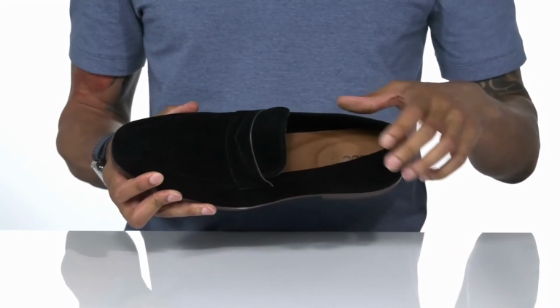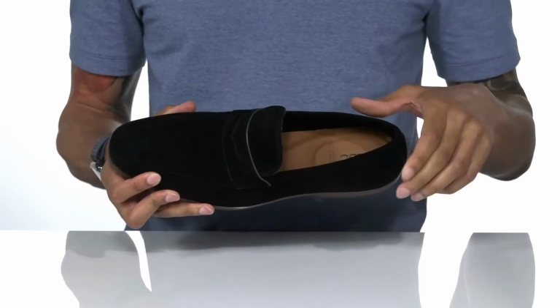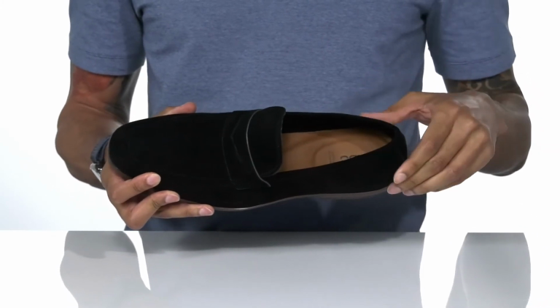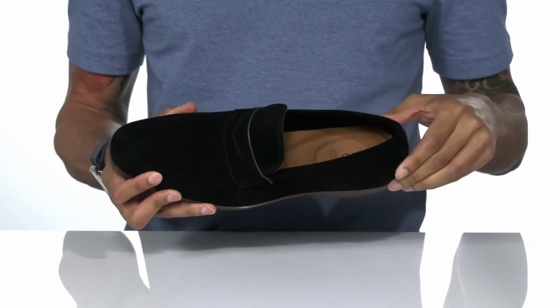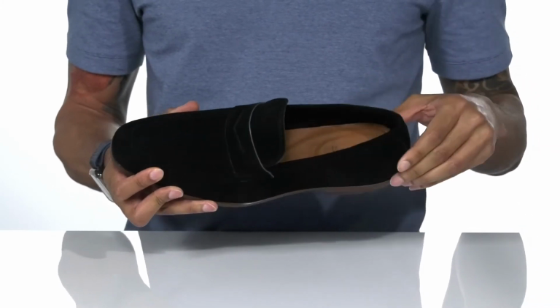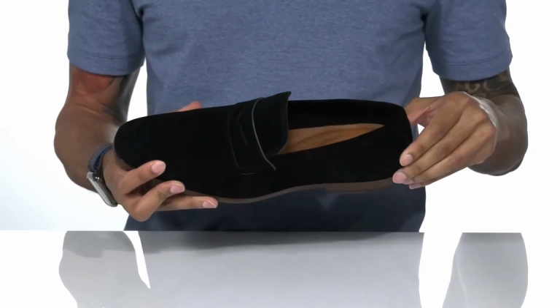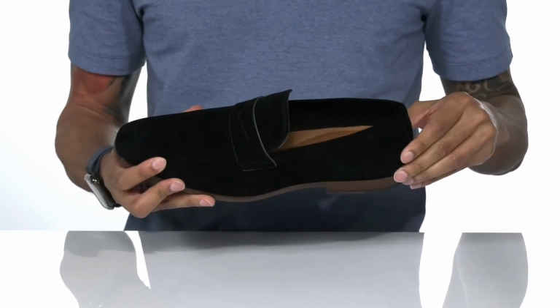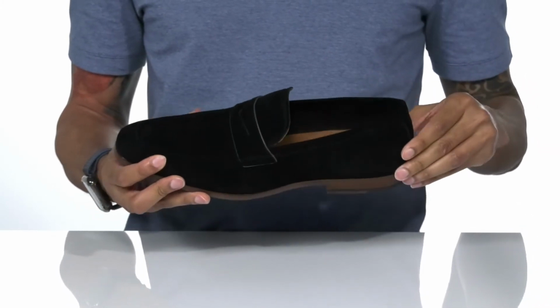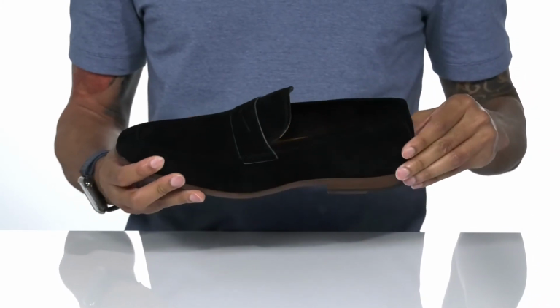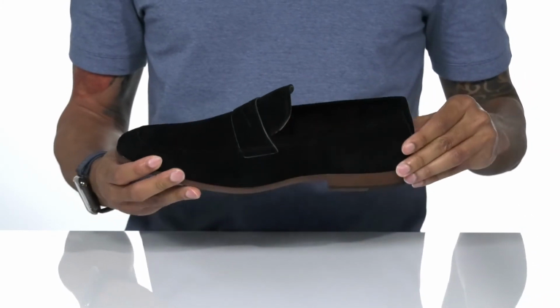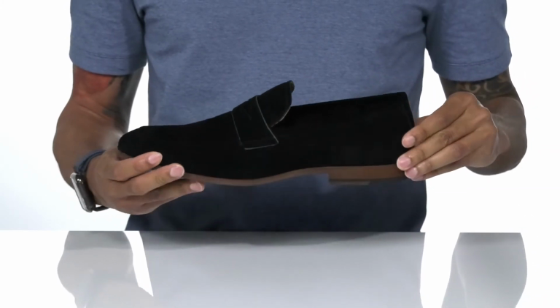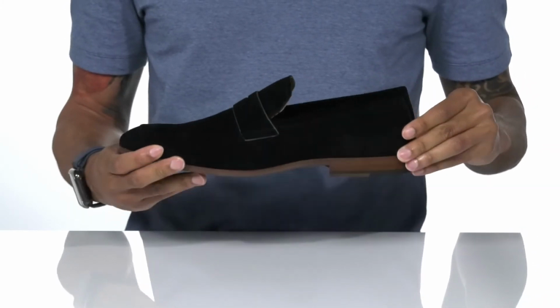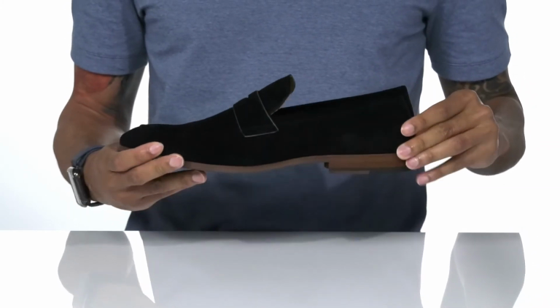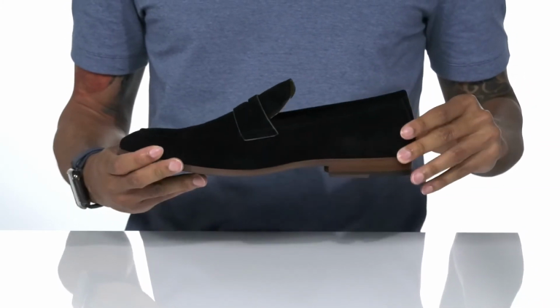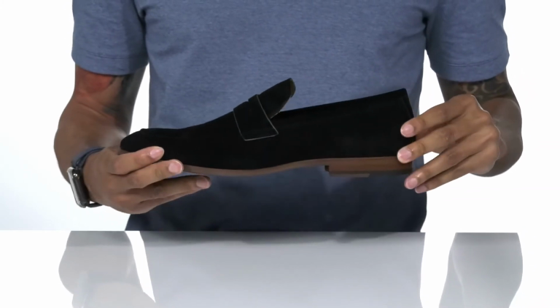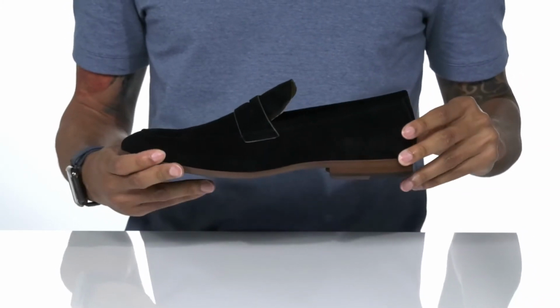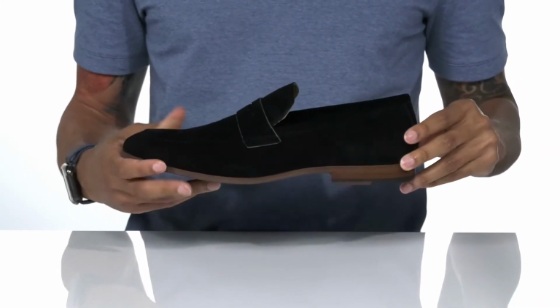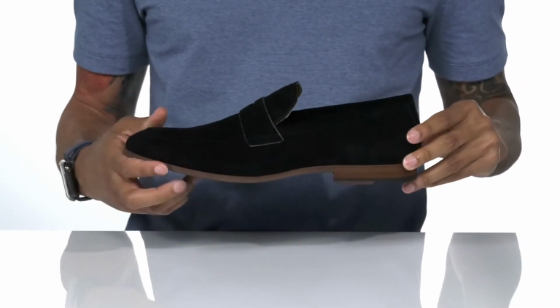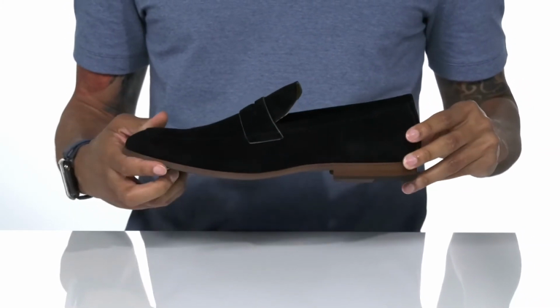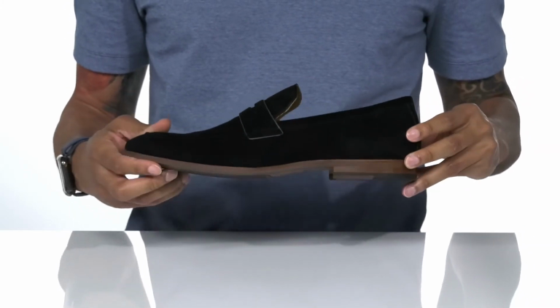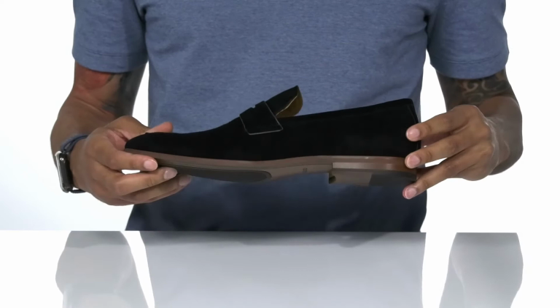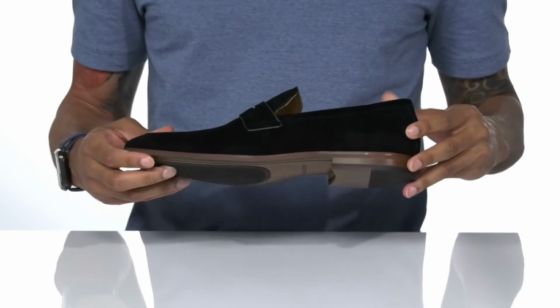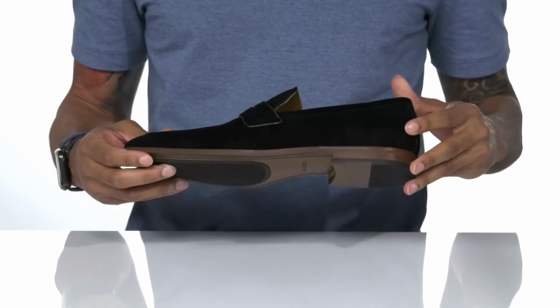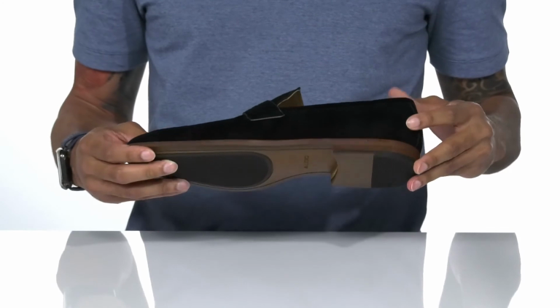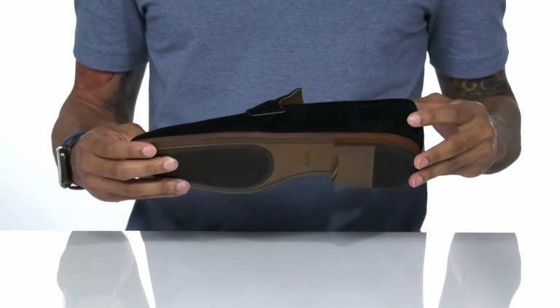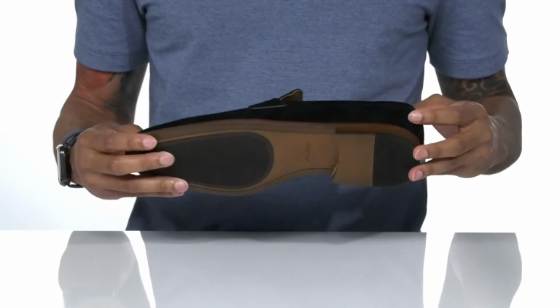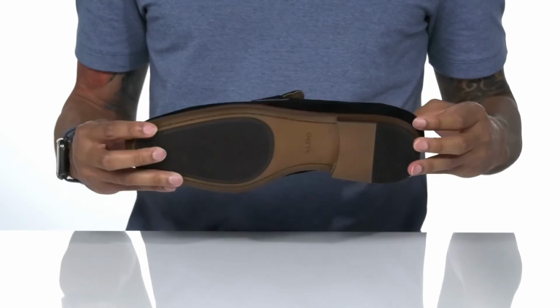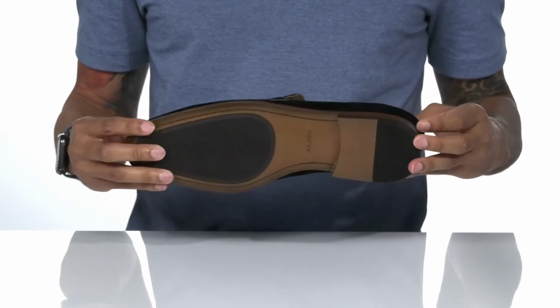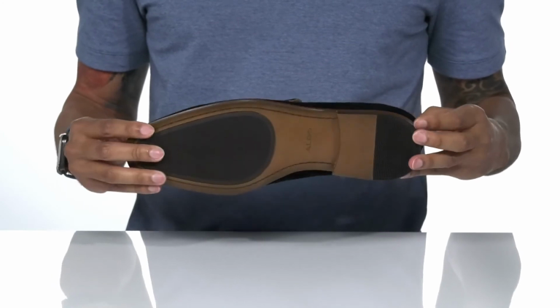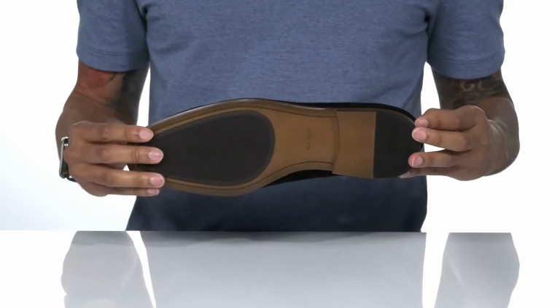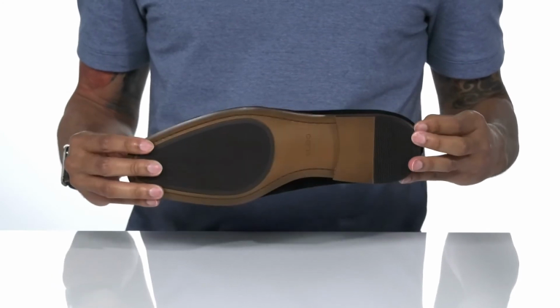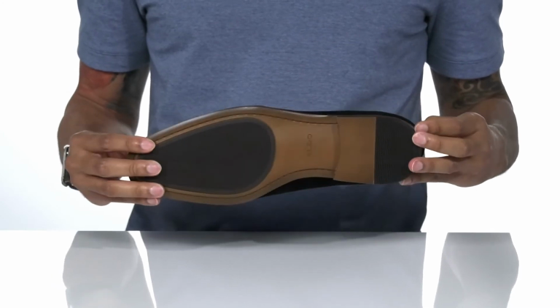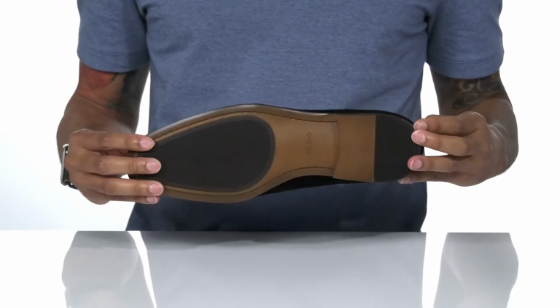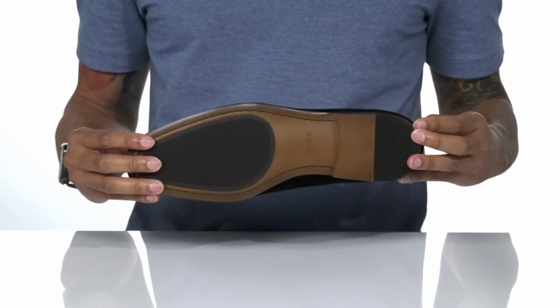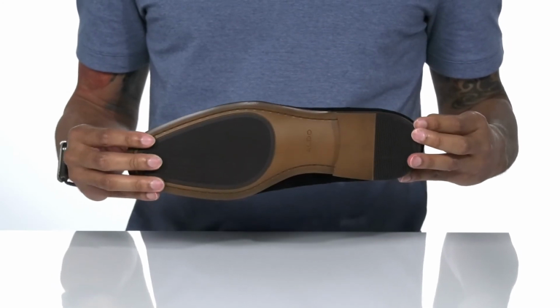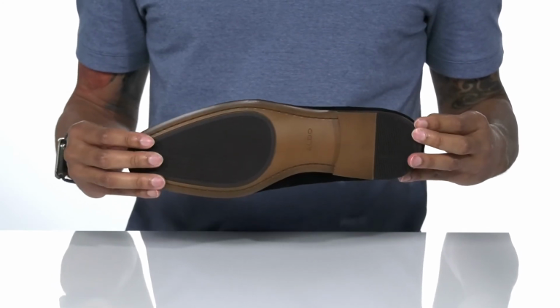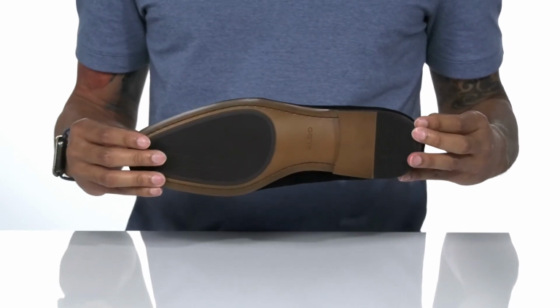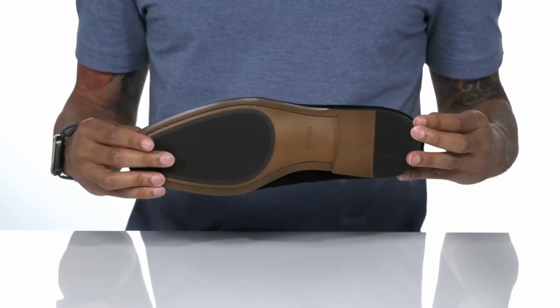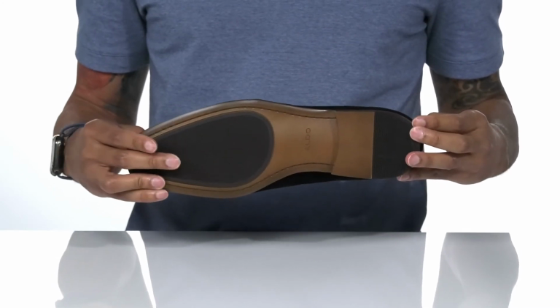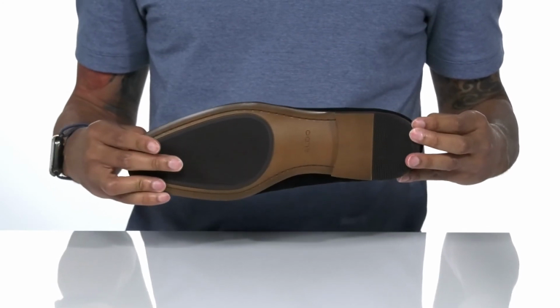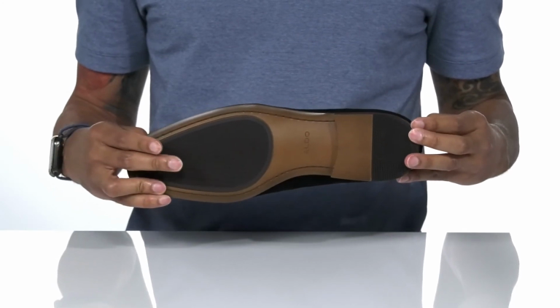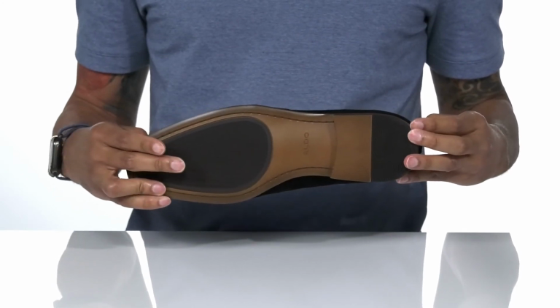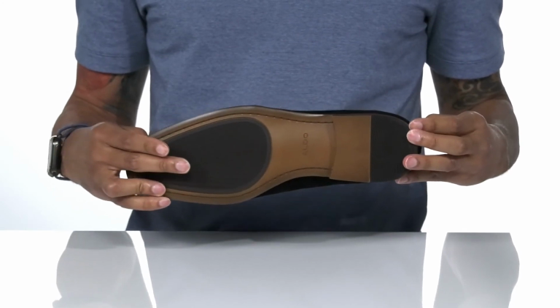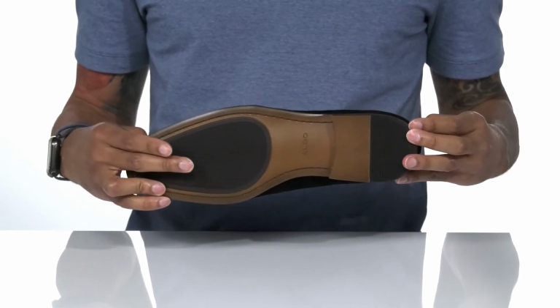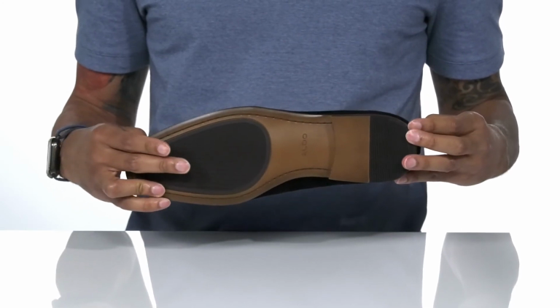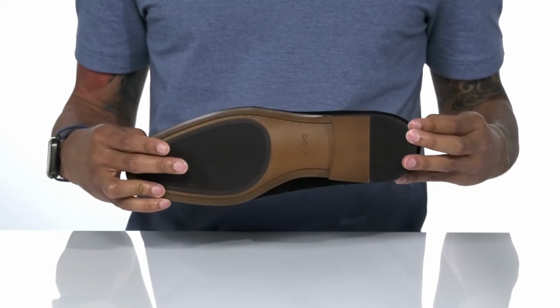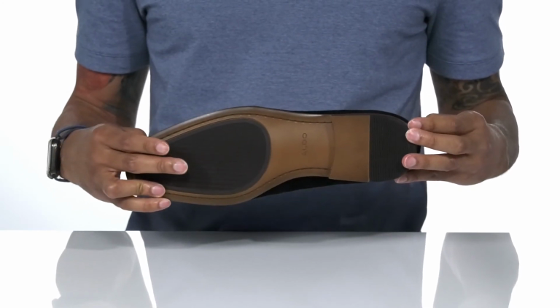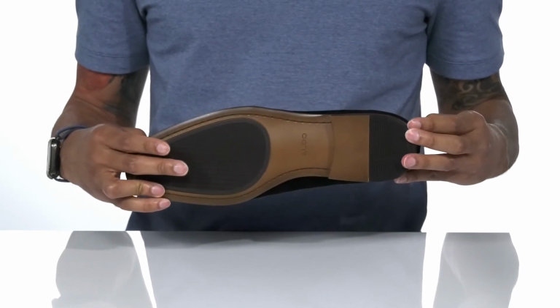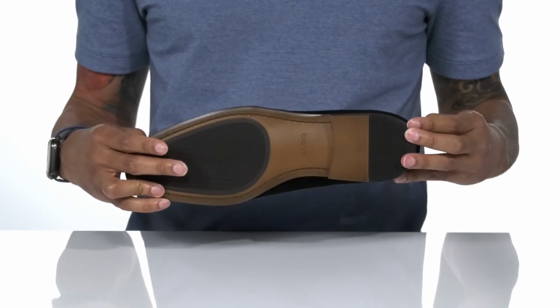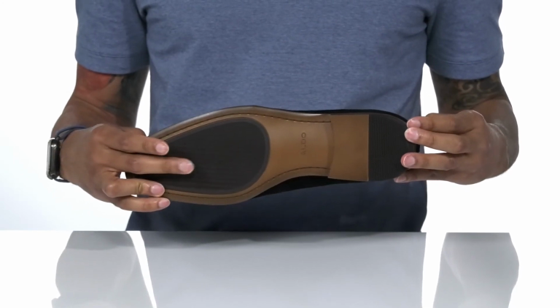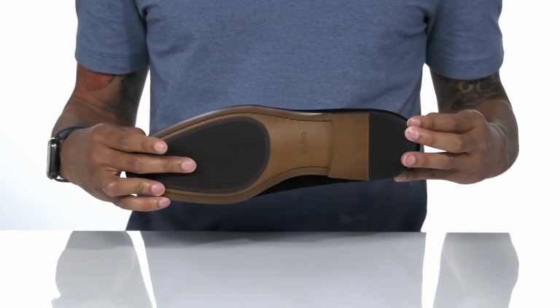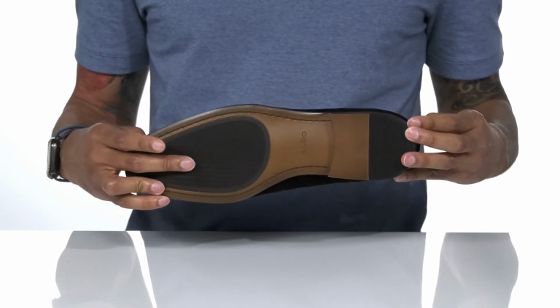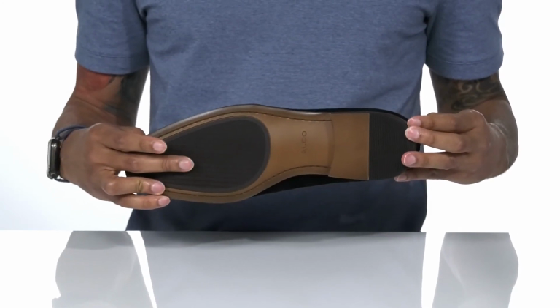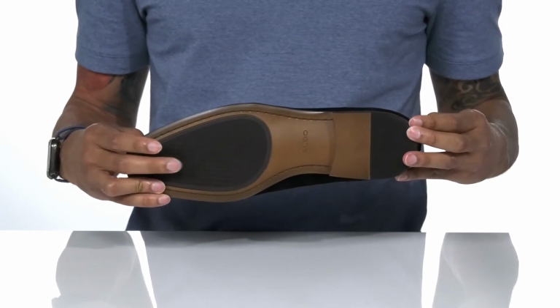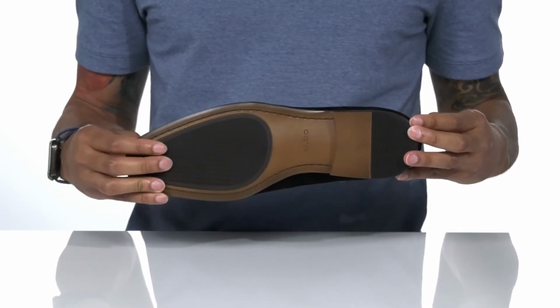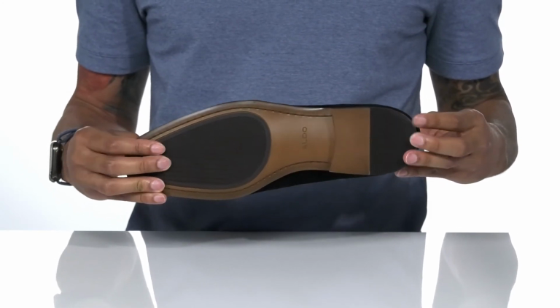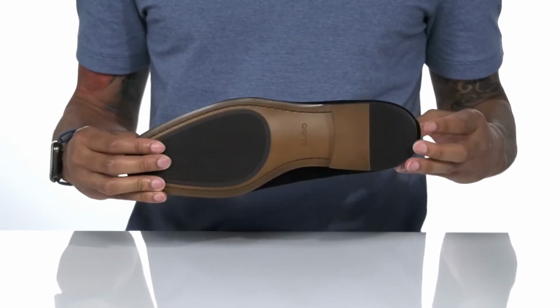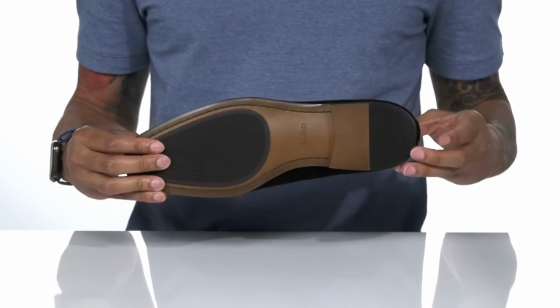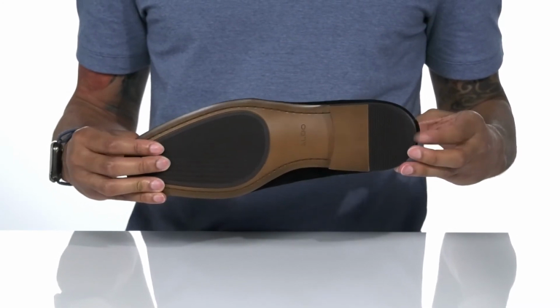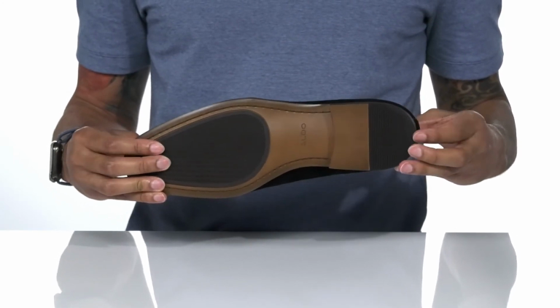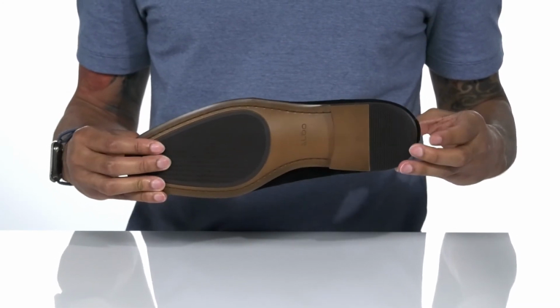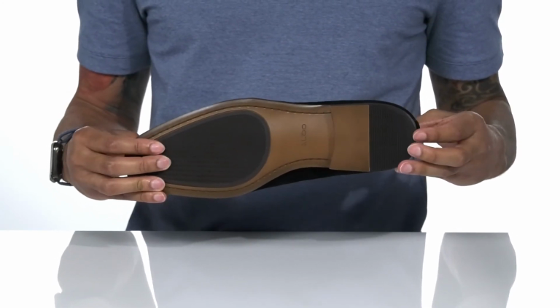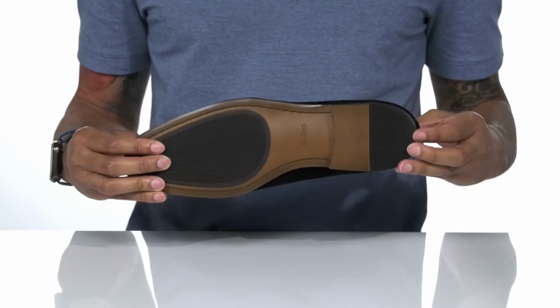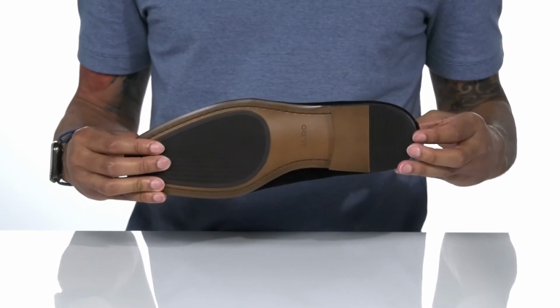It sits on top of a stacked heel and a synthetic outsole with added grip at the forefoot and the heel.